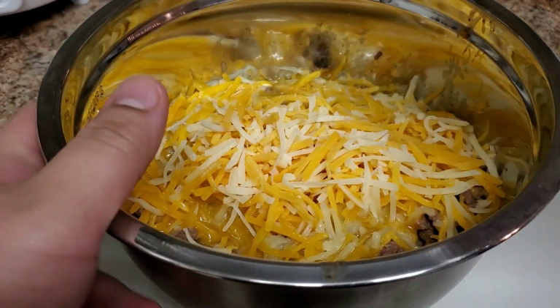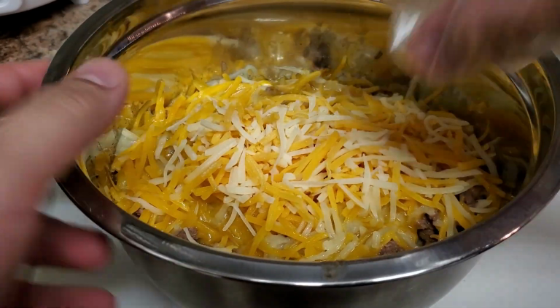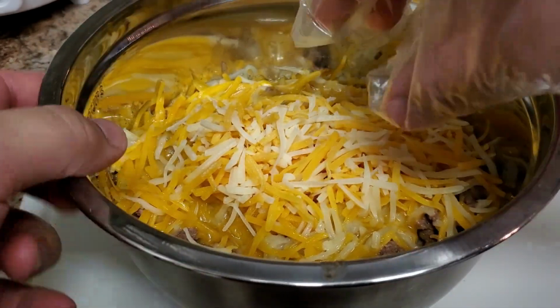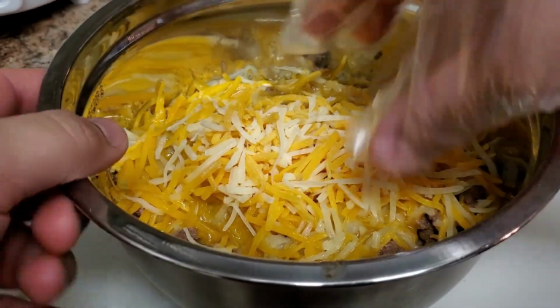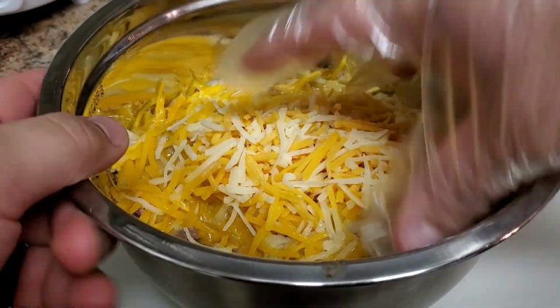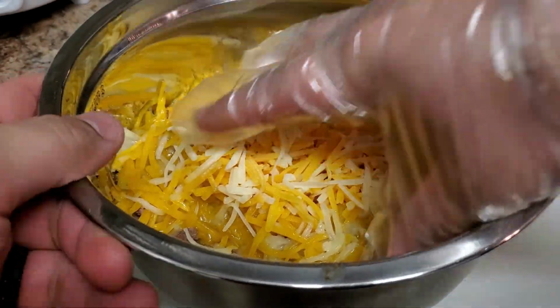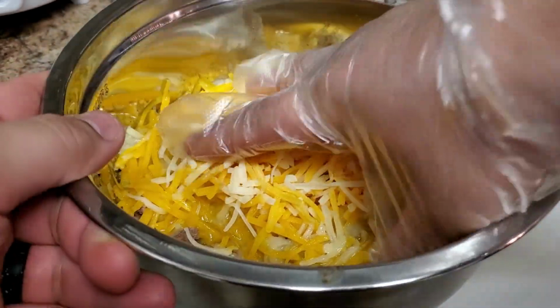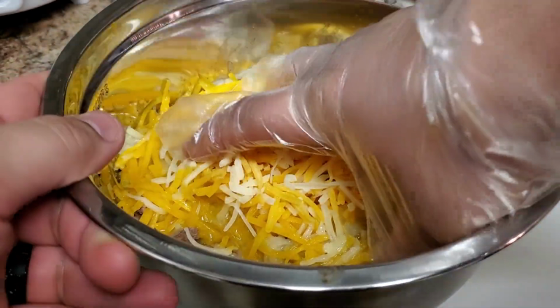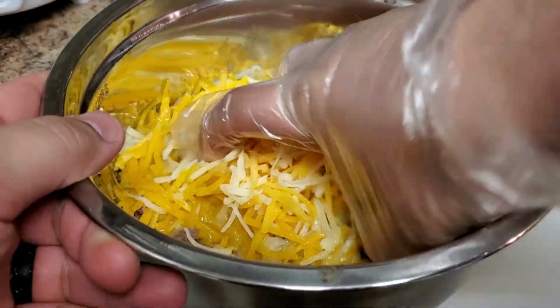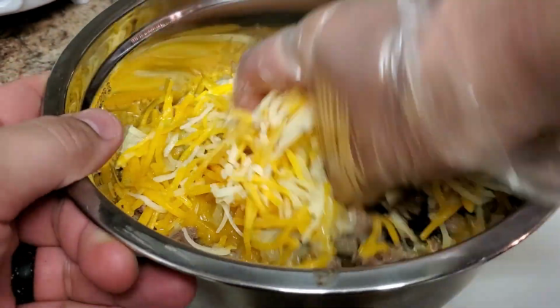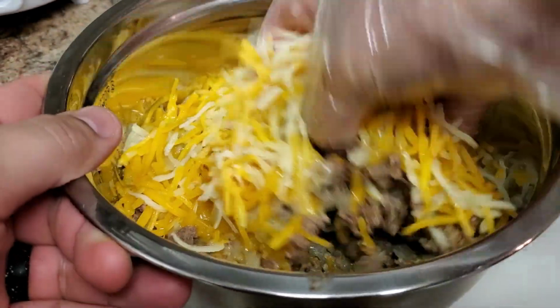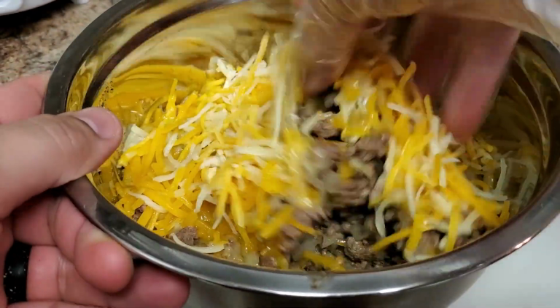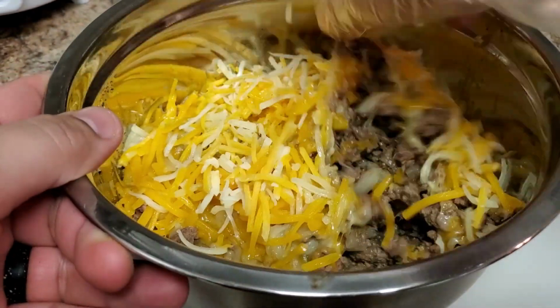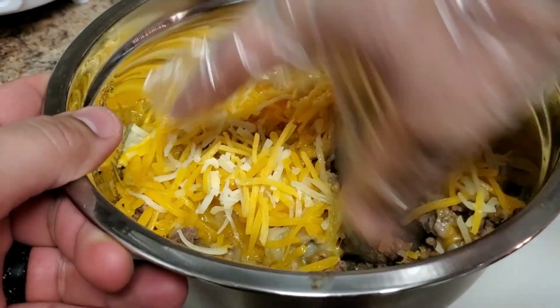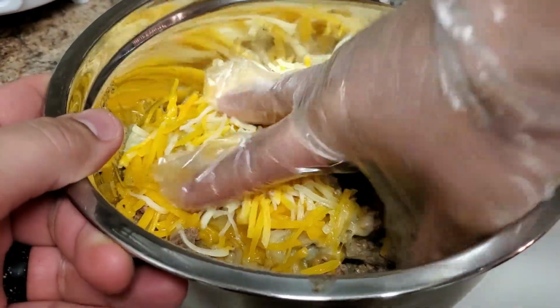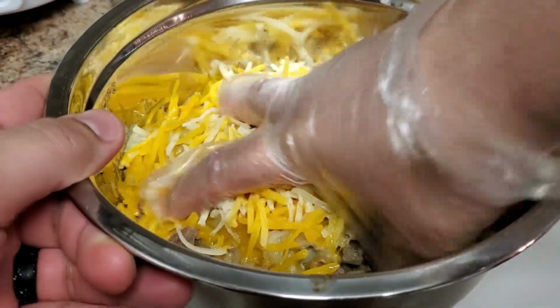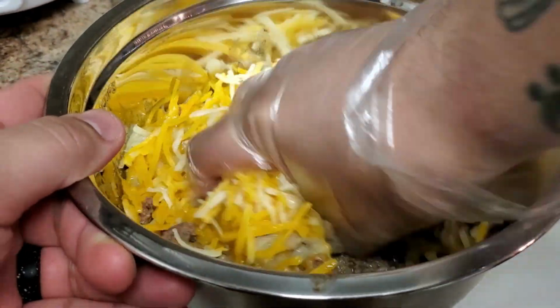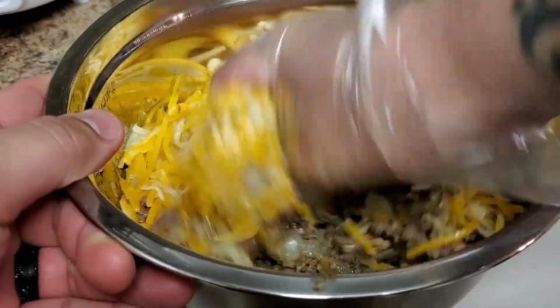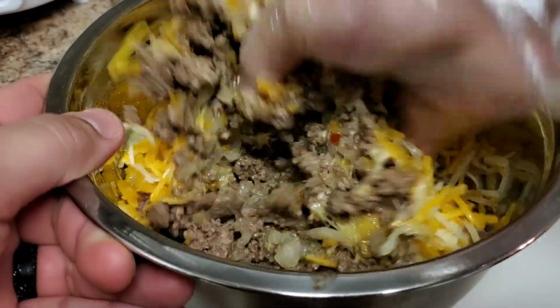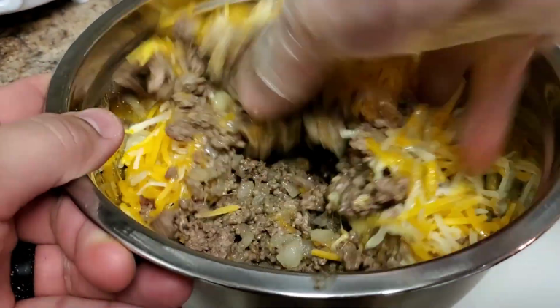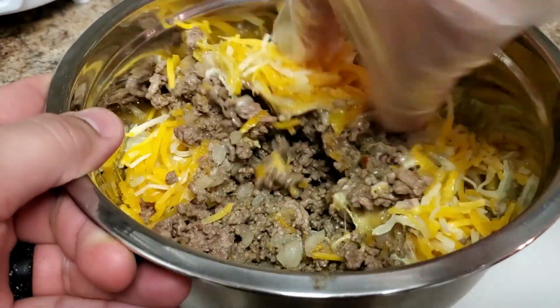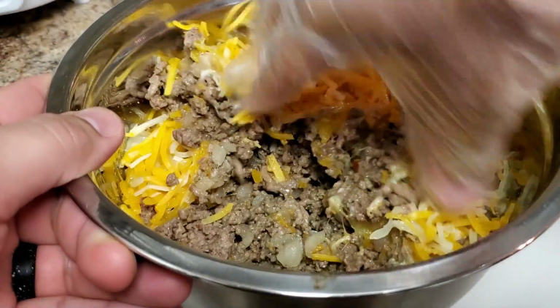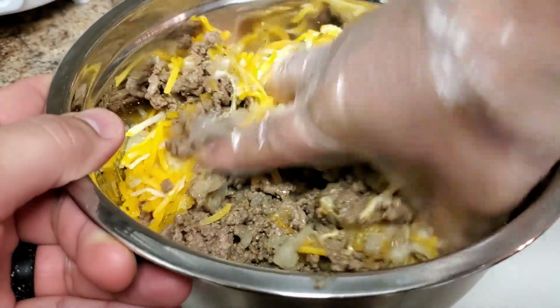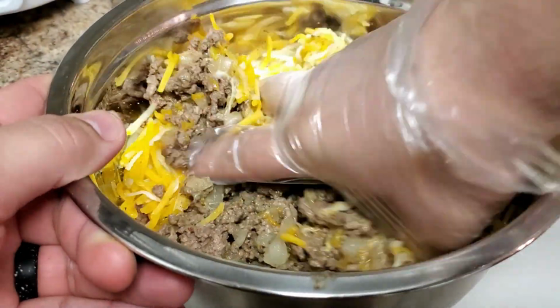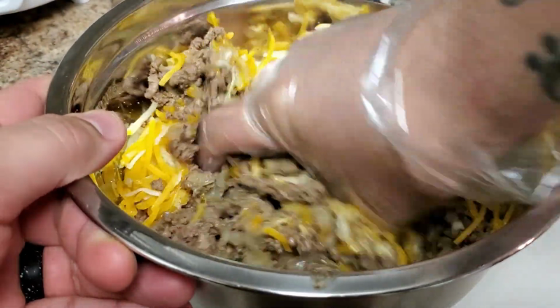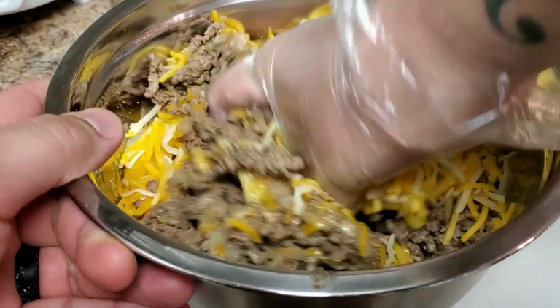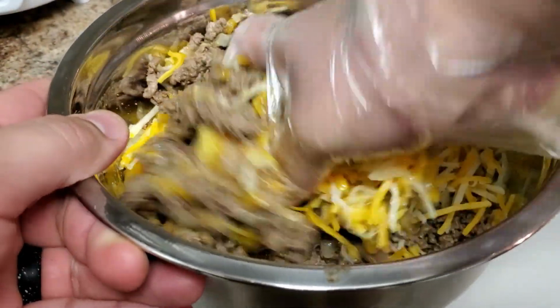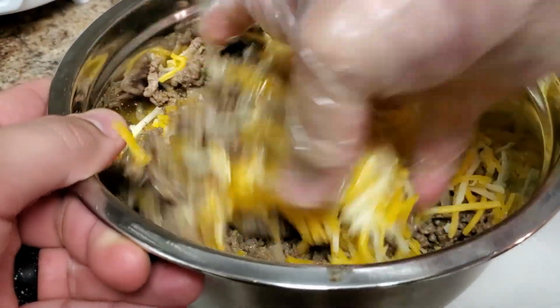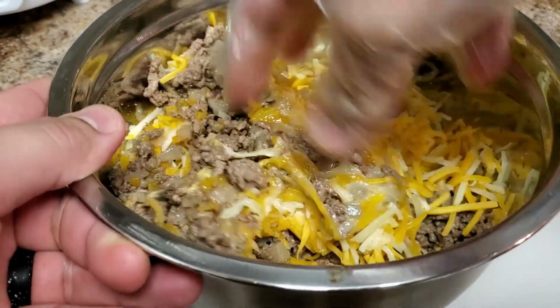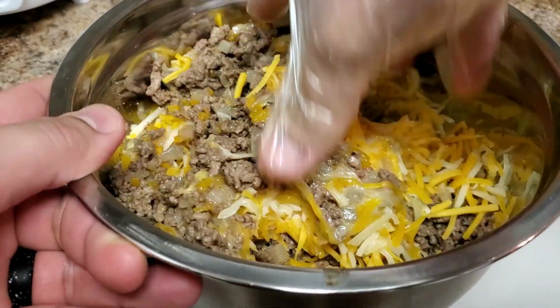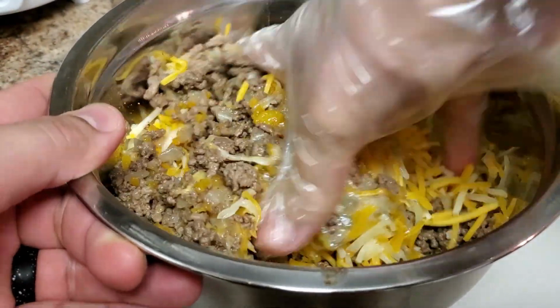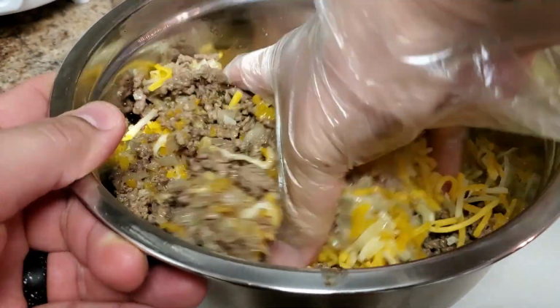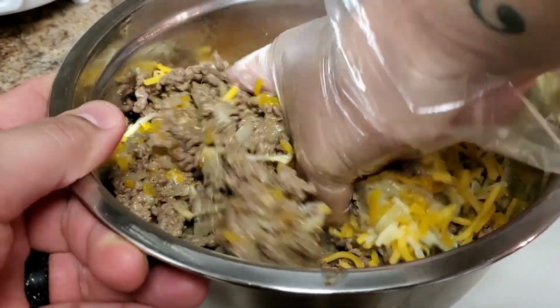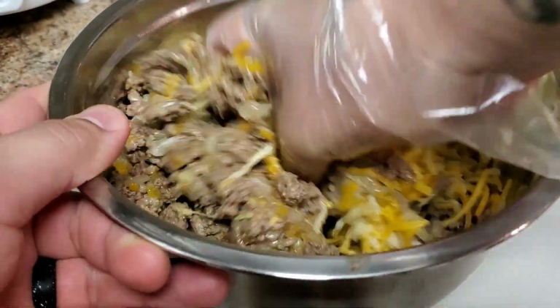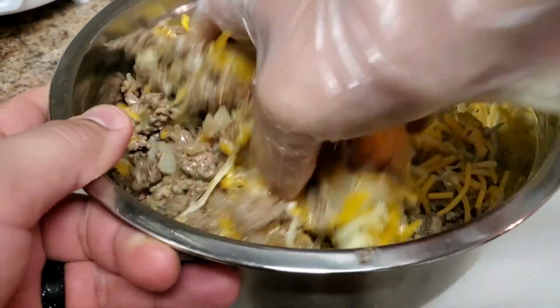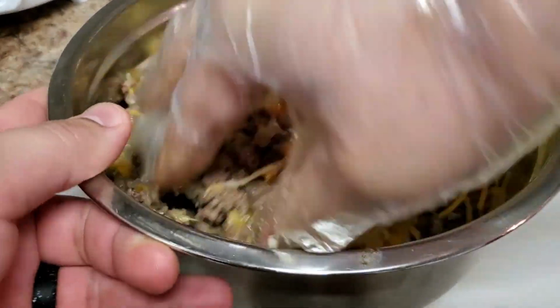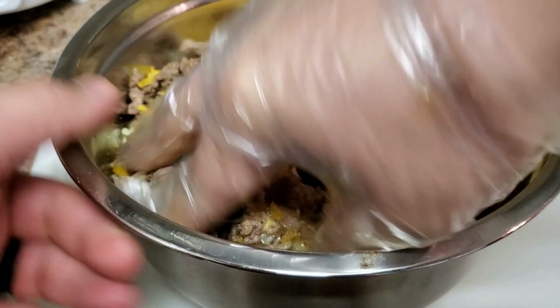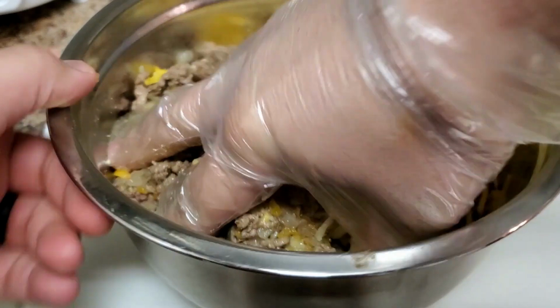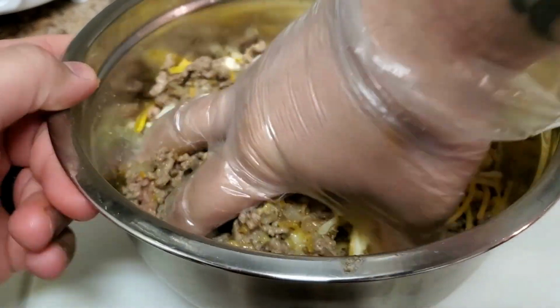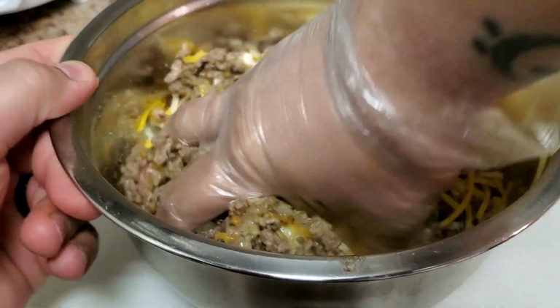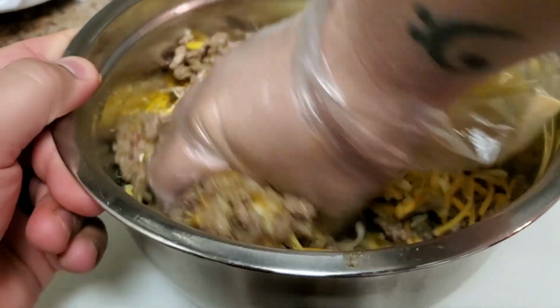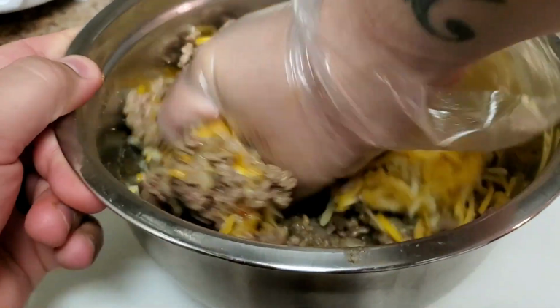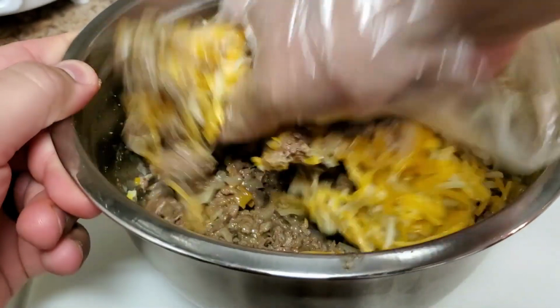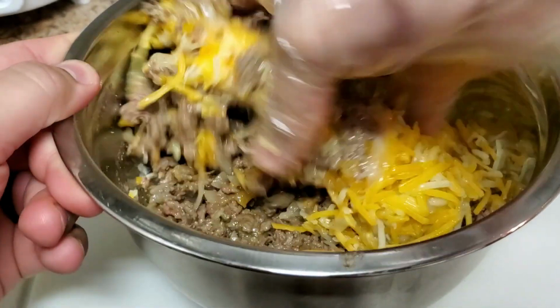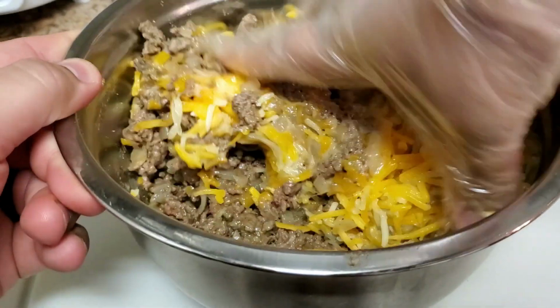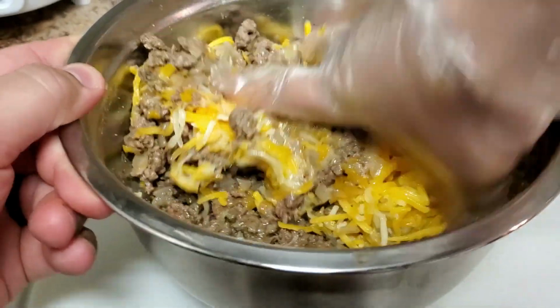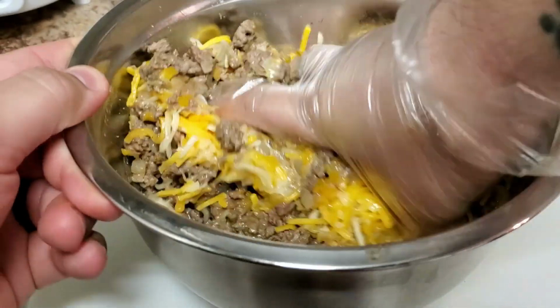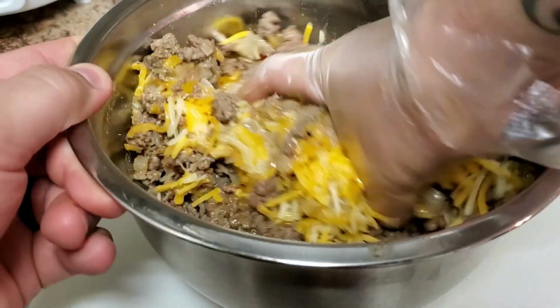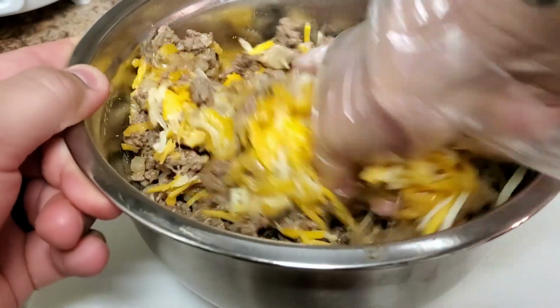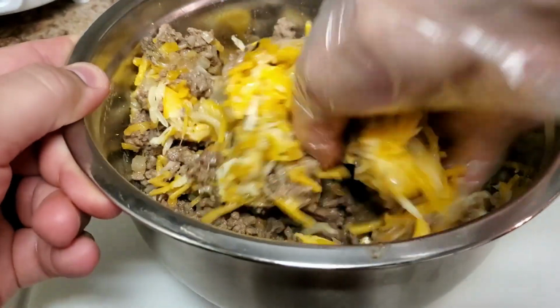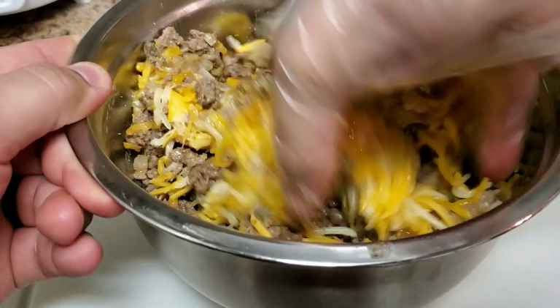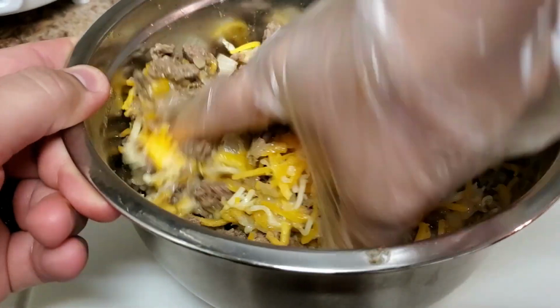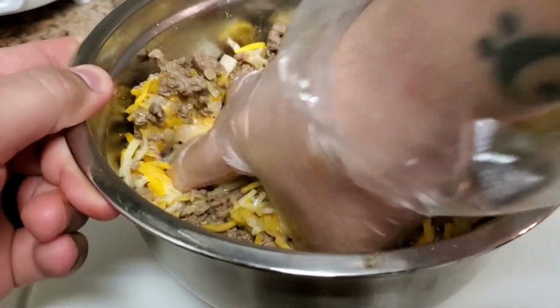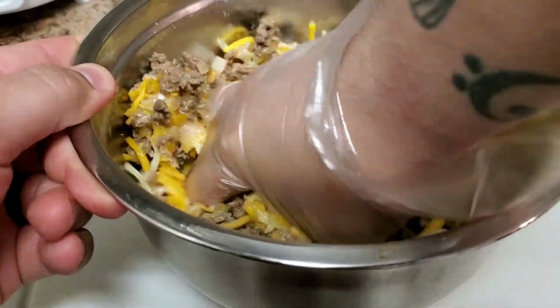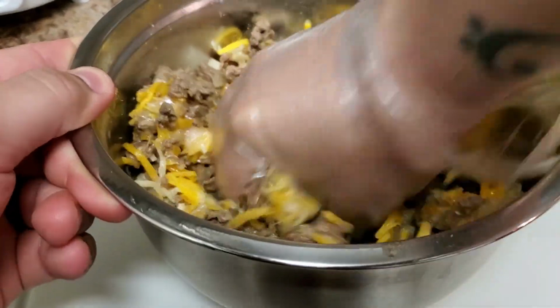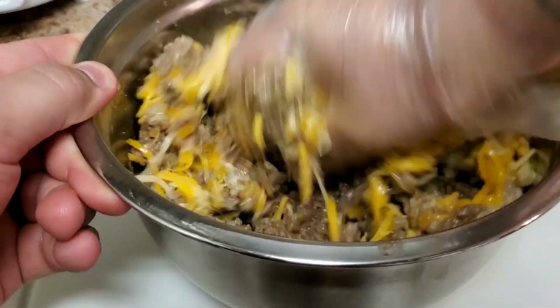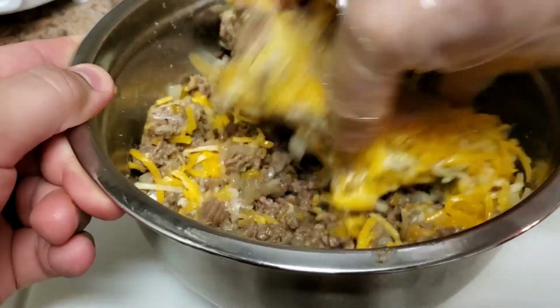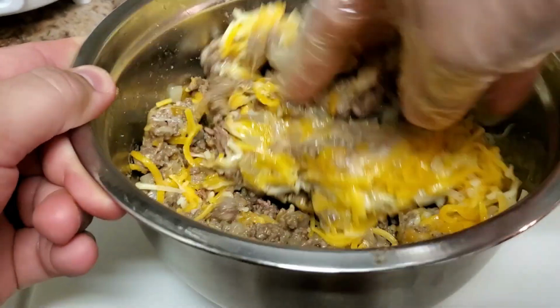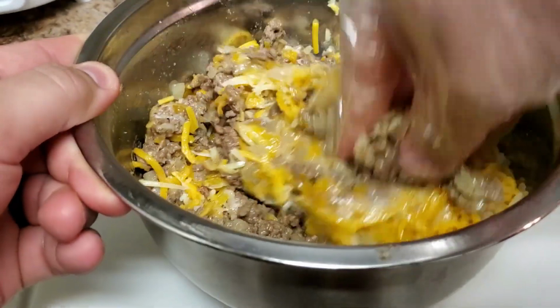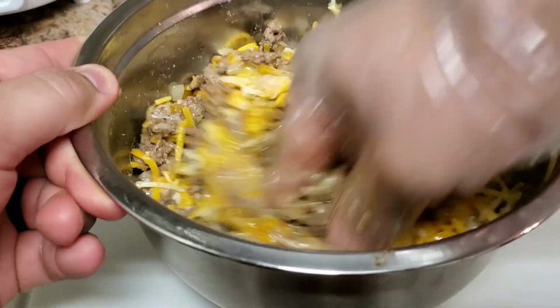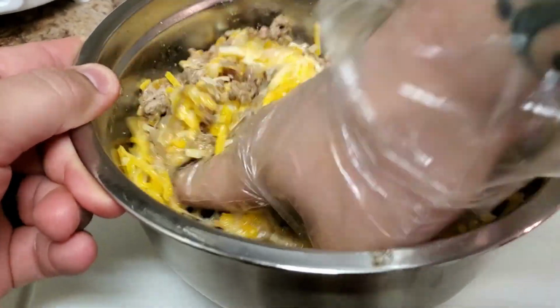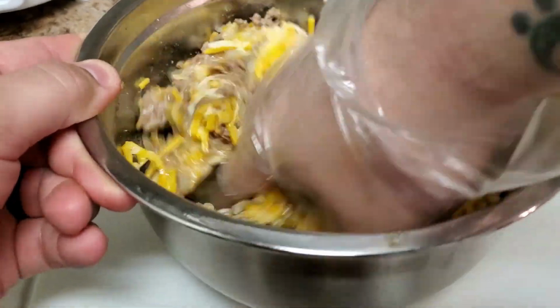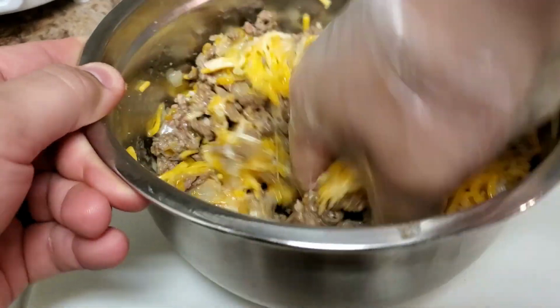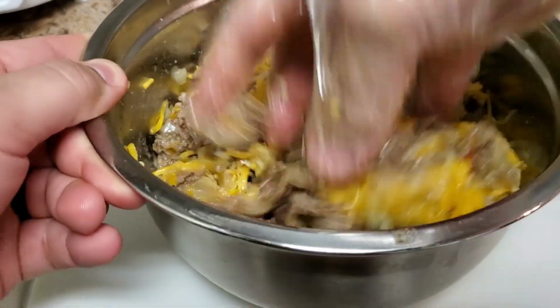The next step is to grab your bowl with the meat in it and give it a mix. The amount of time you let it sit should be long enough so it won't burn your fingers, but do be cautious.